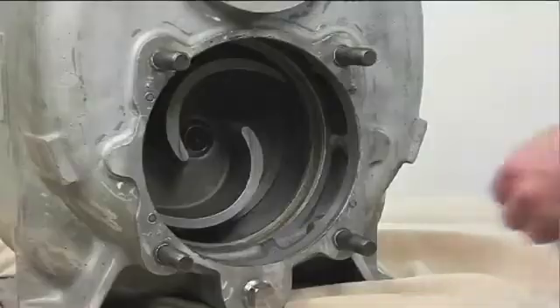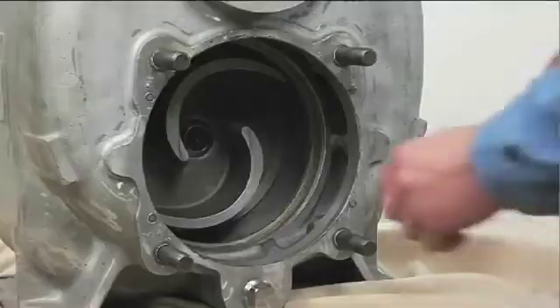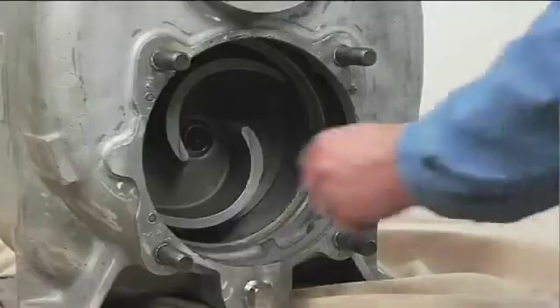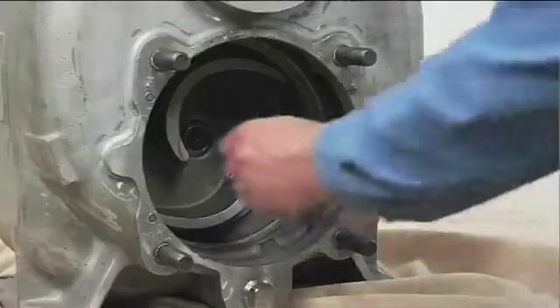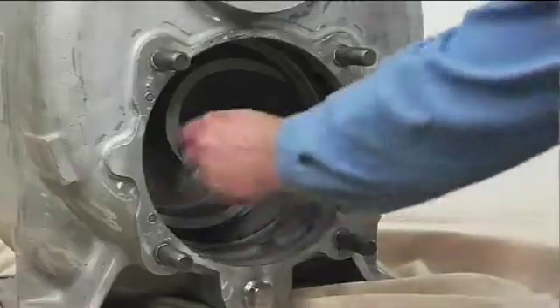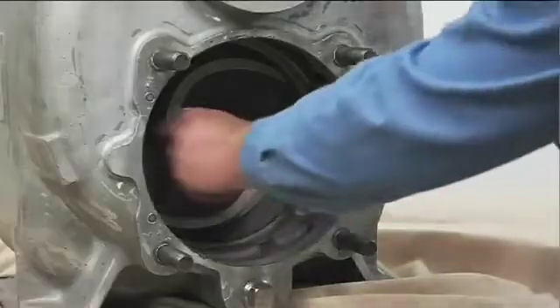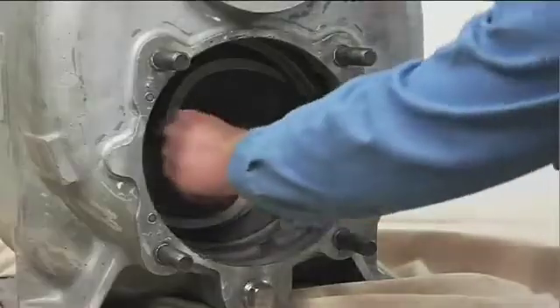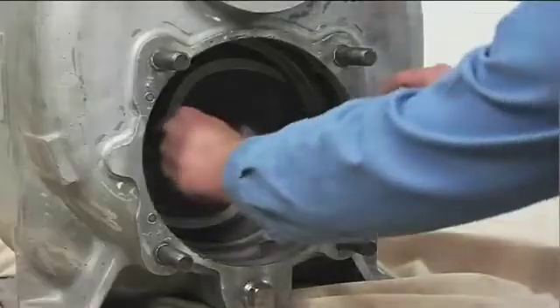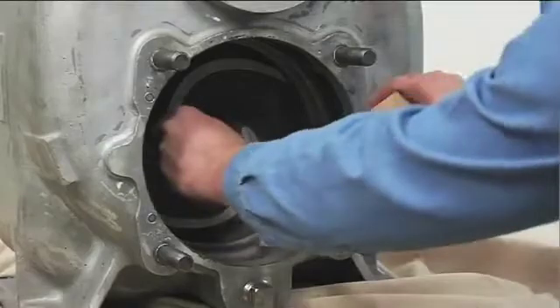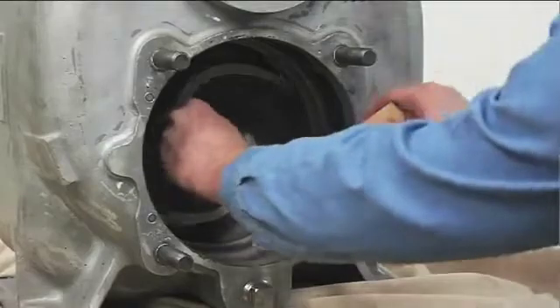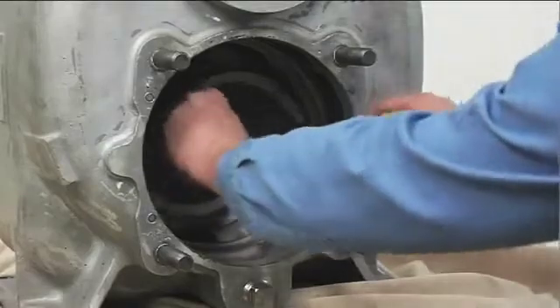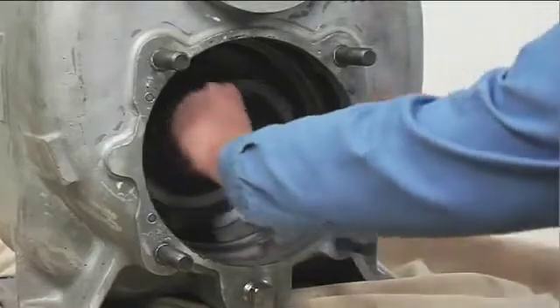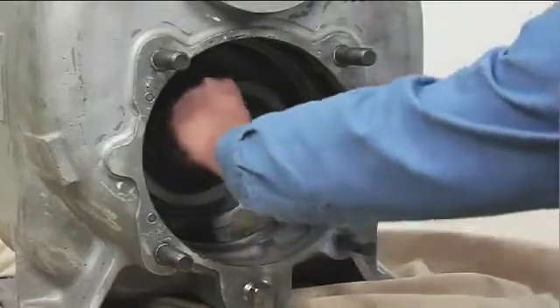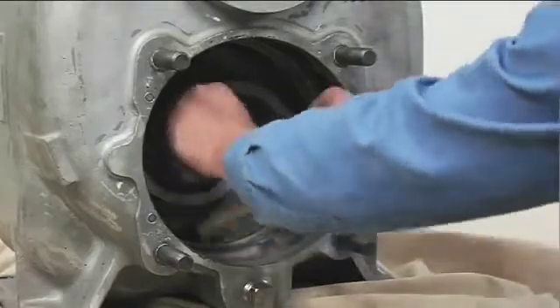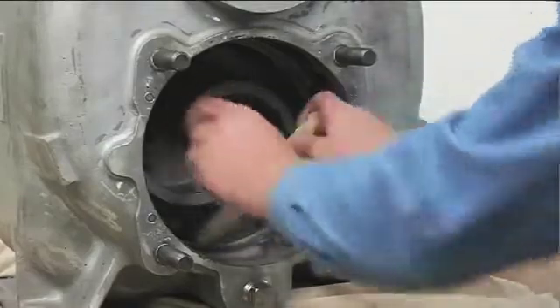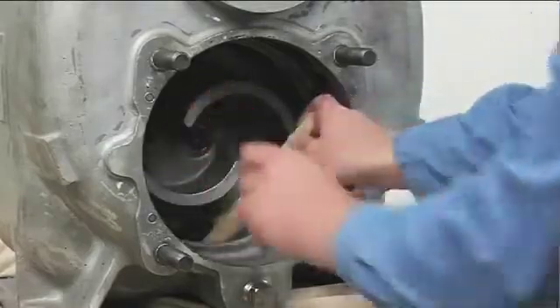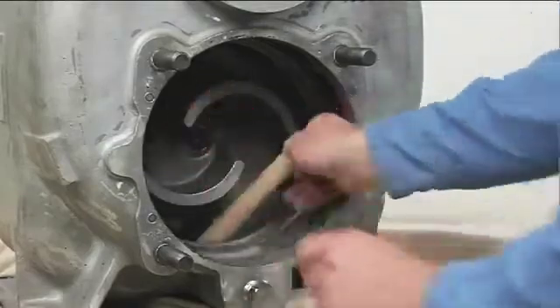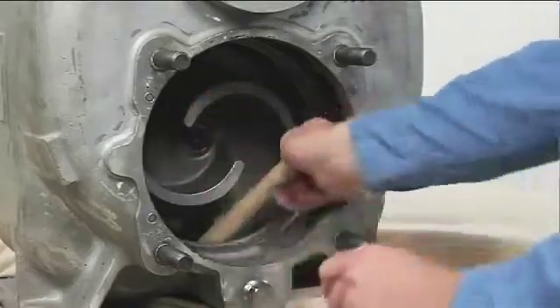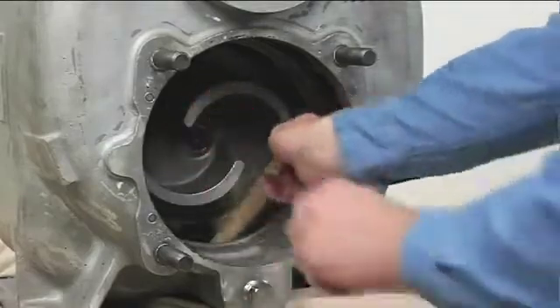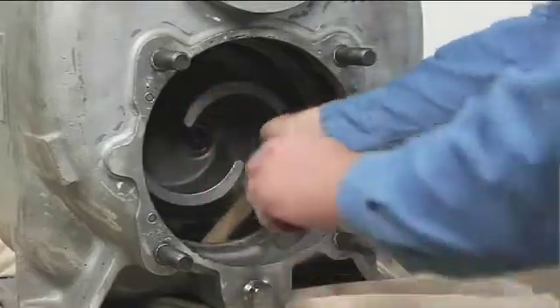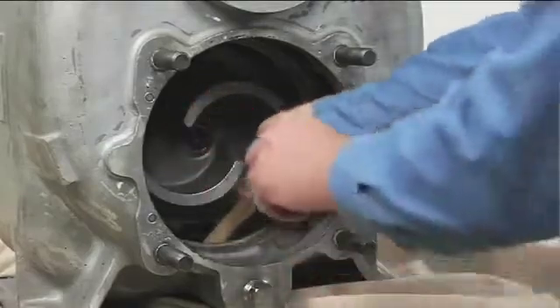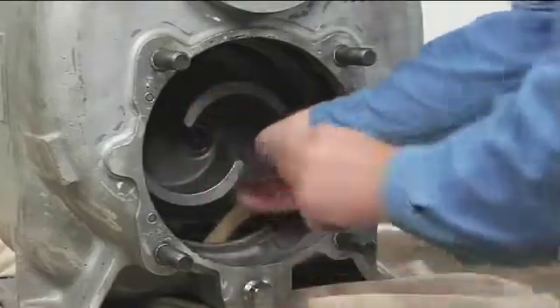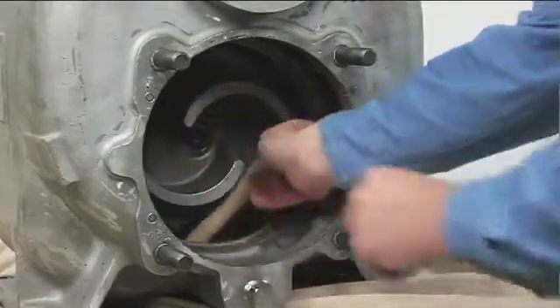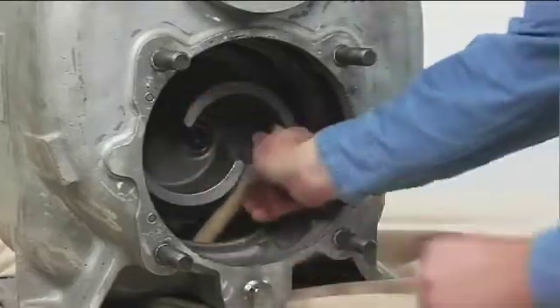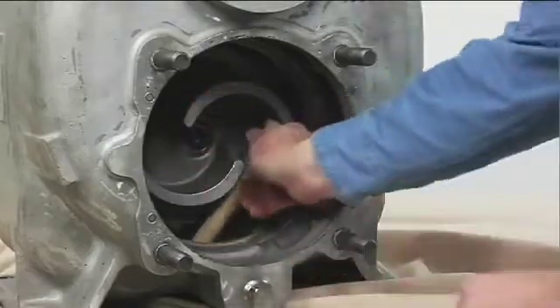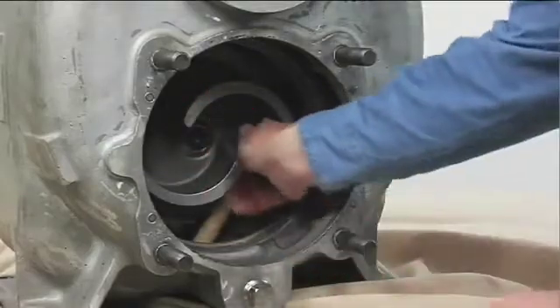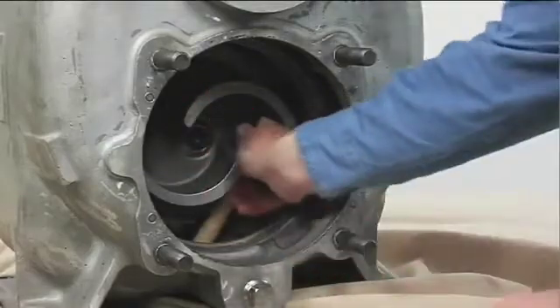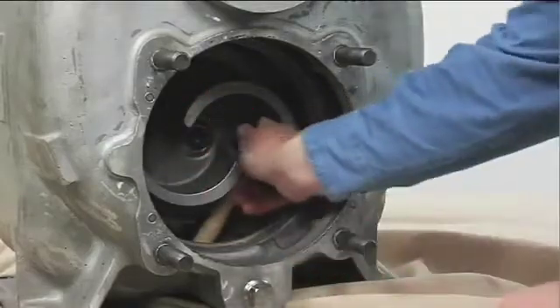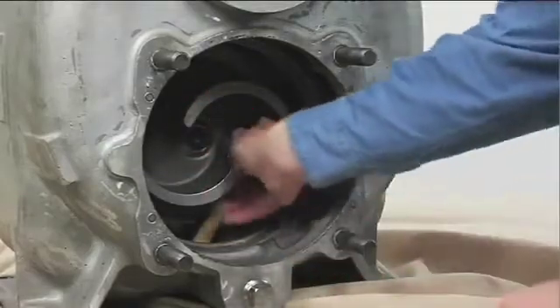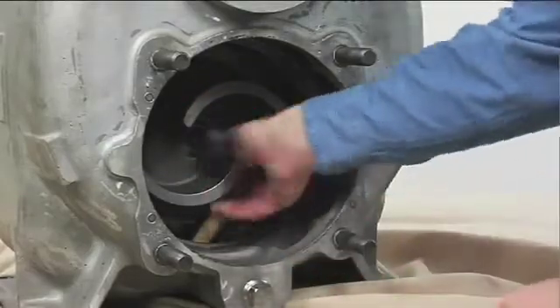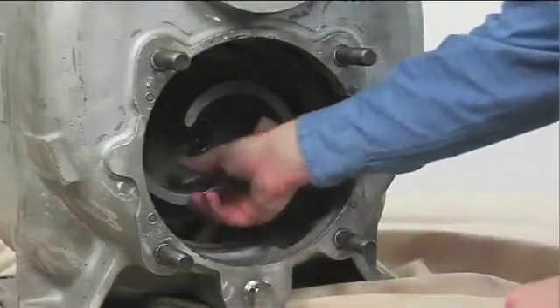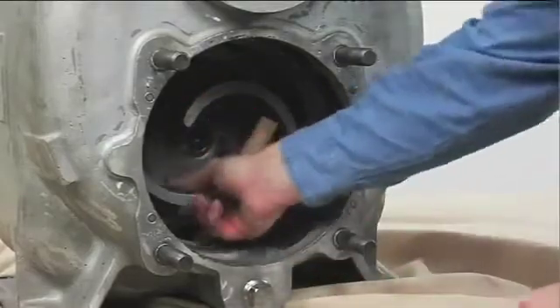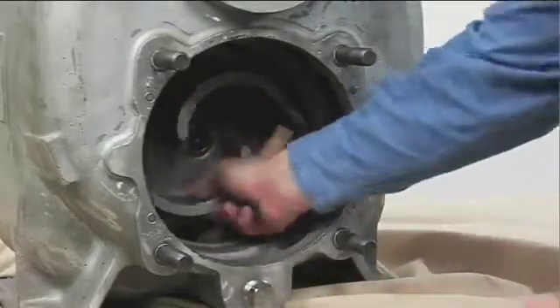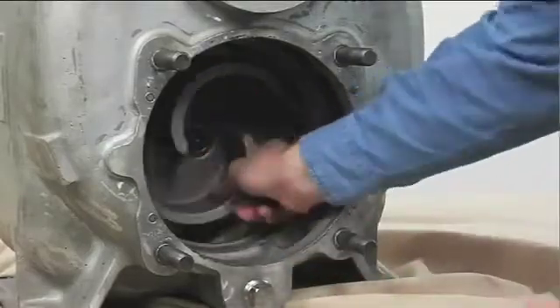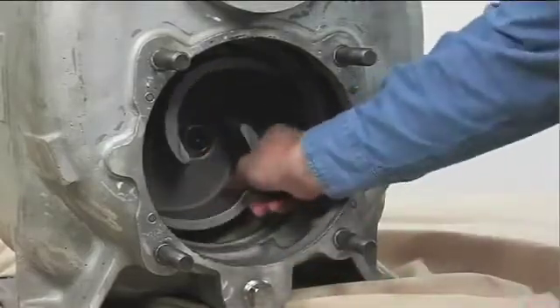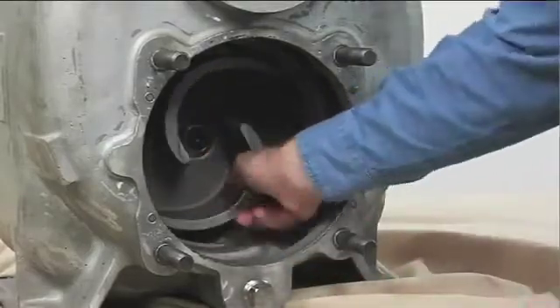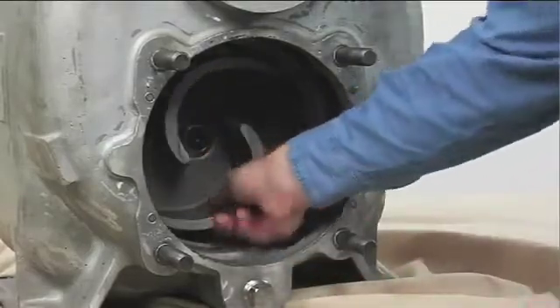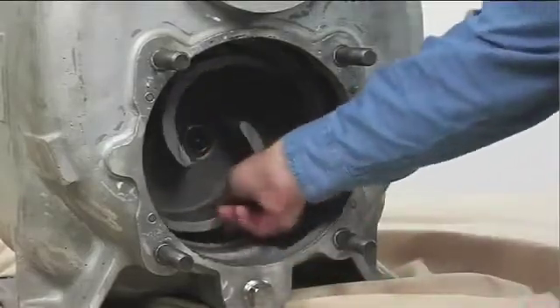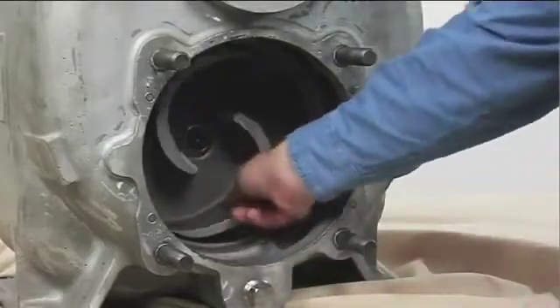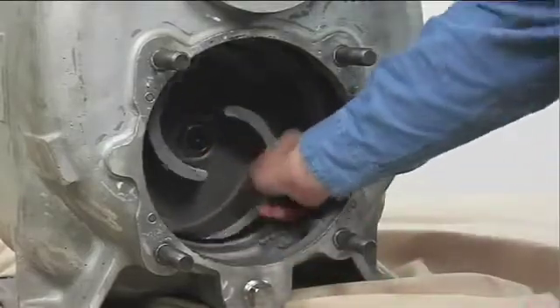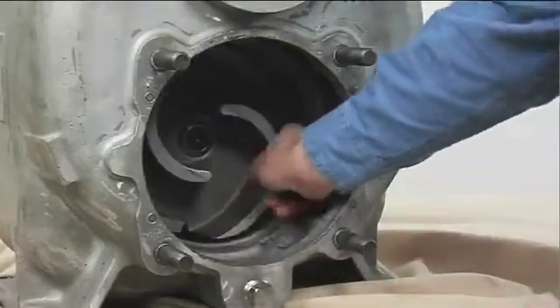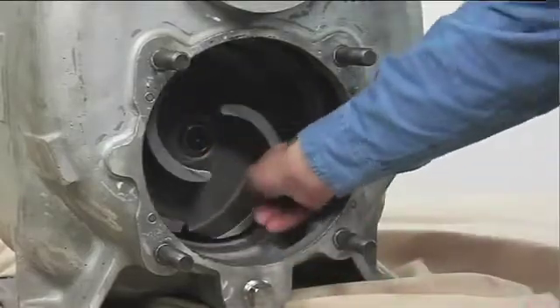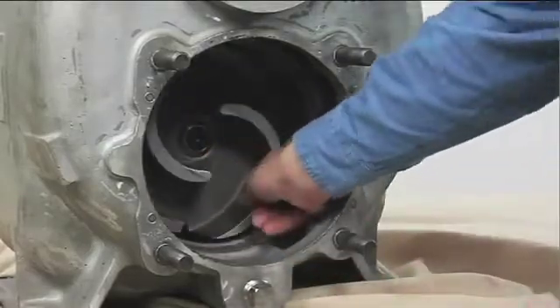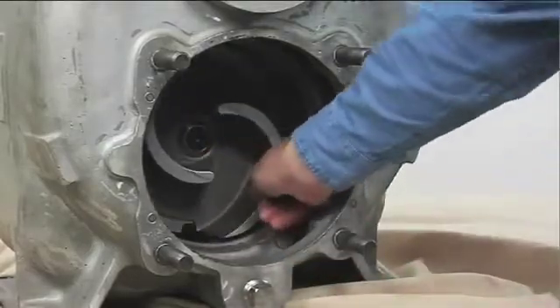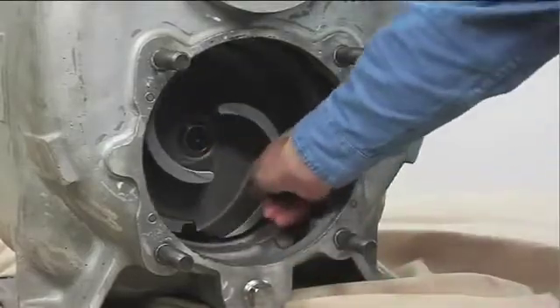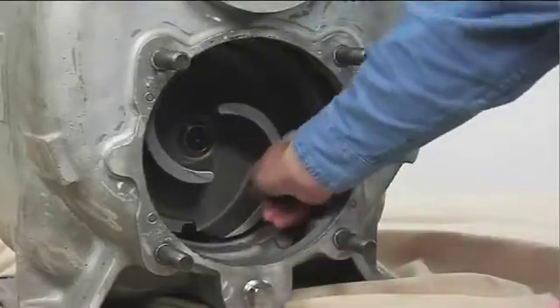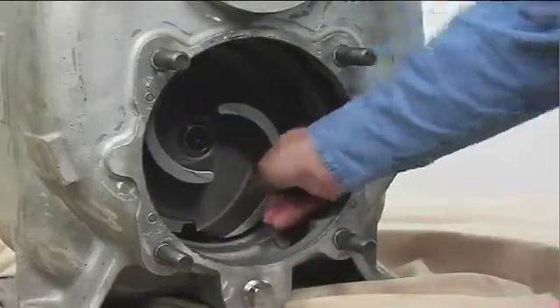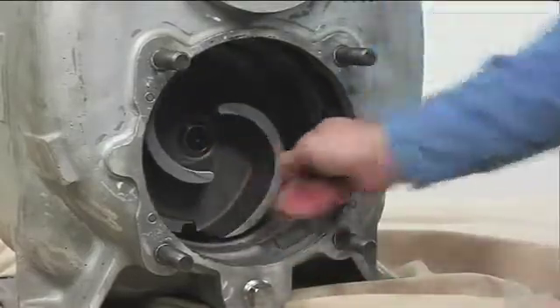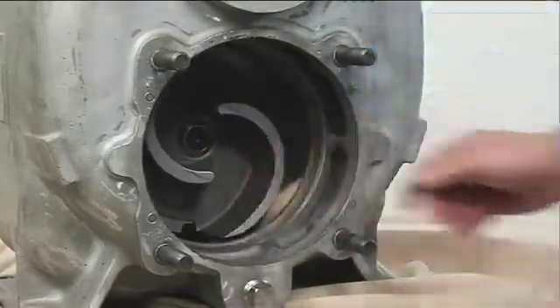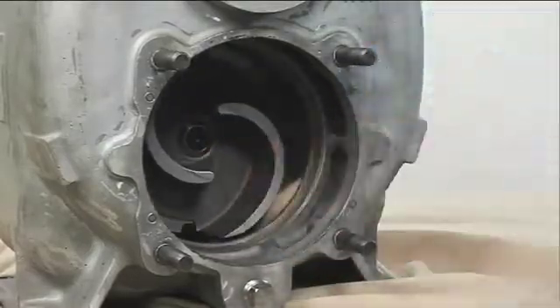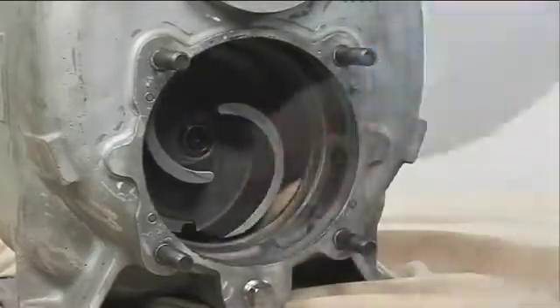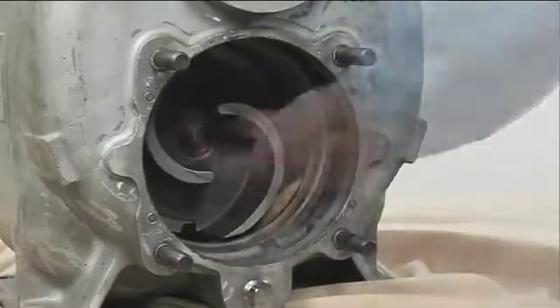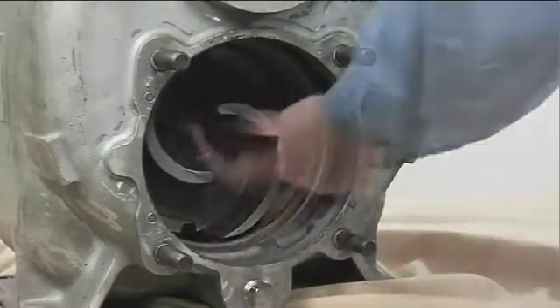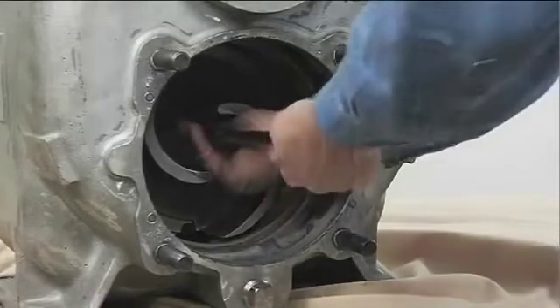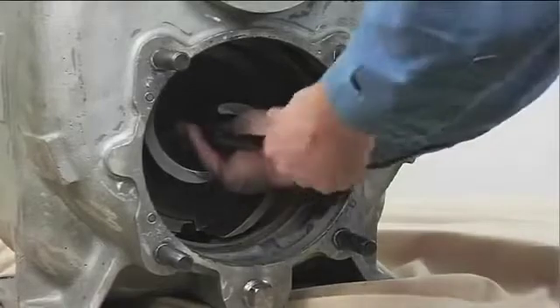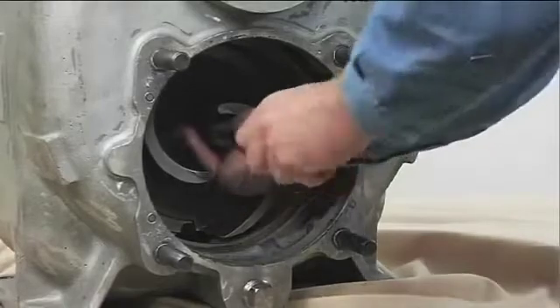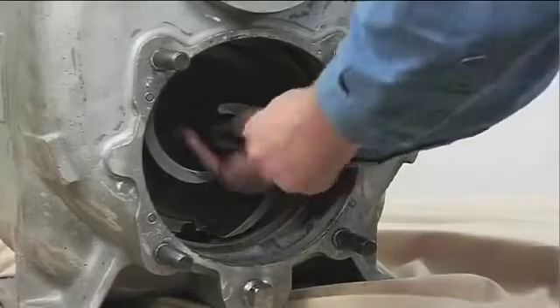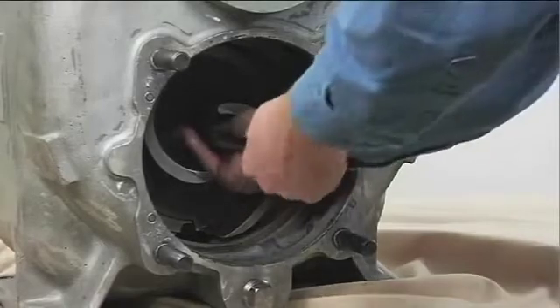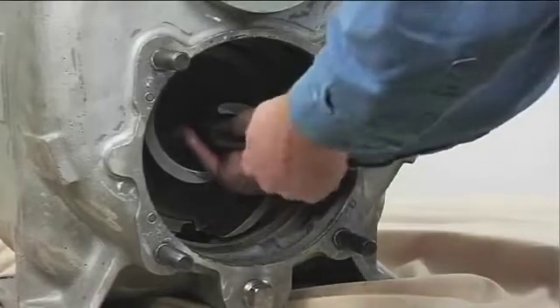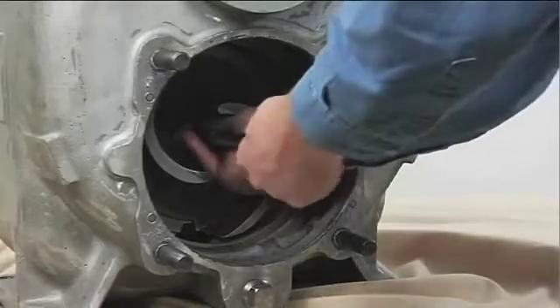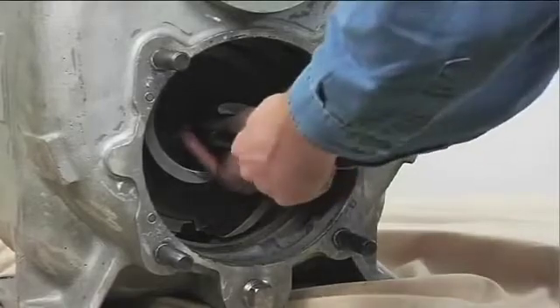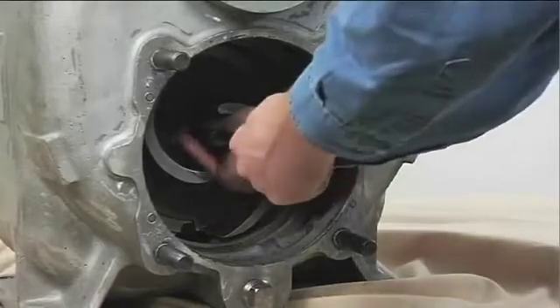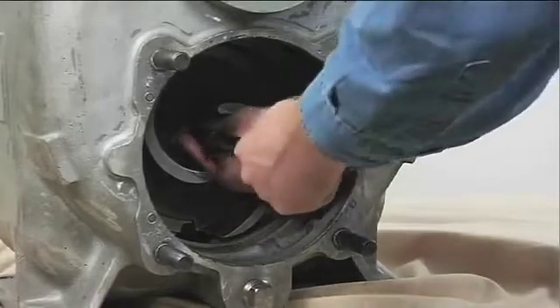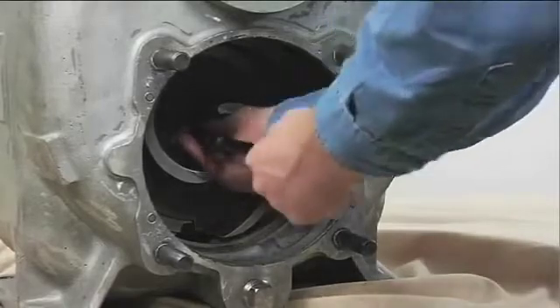Immobilize the impeller by wedging a block of wood between the veins and the pump casing, and remove the impeller cap screw and washer.